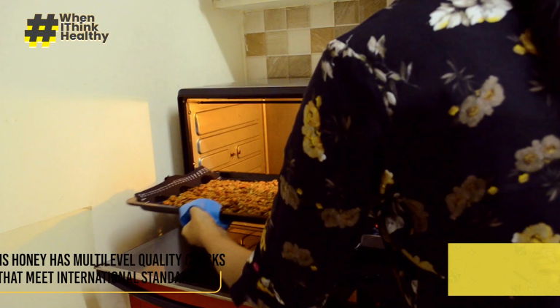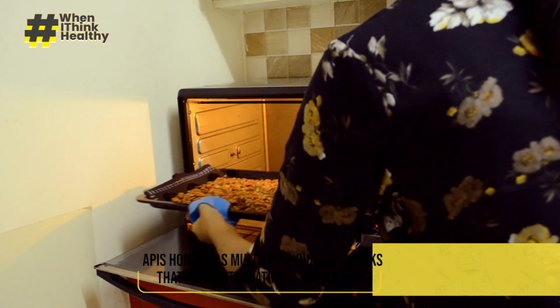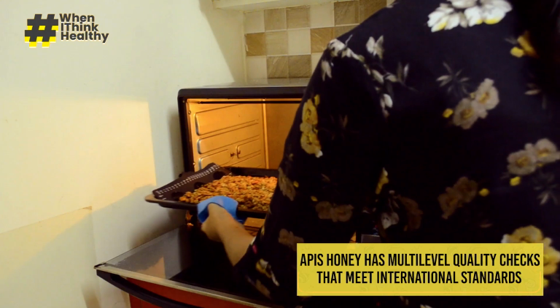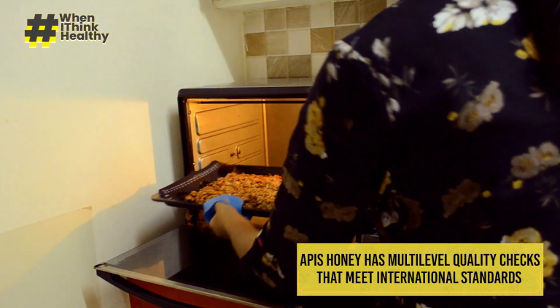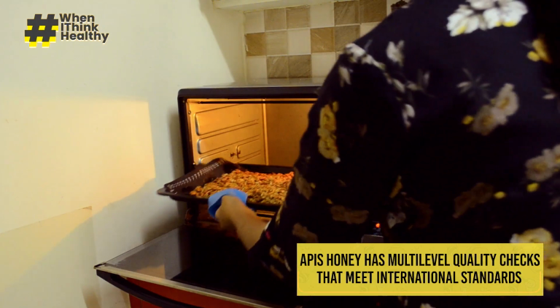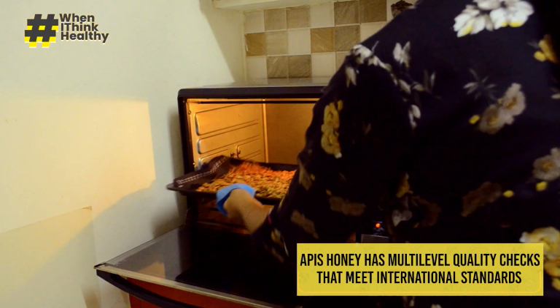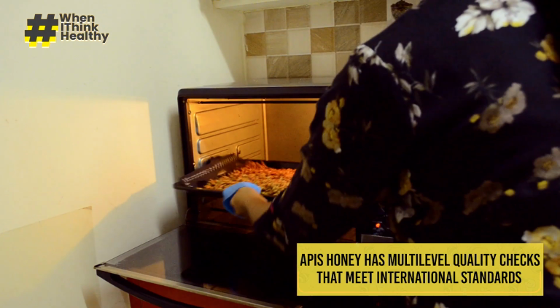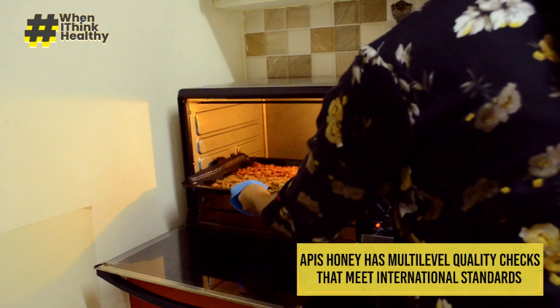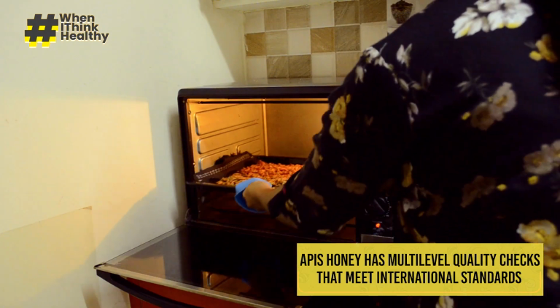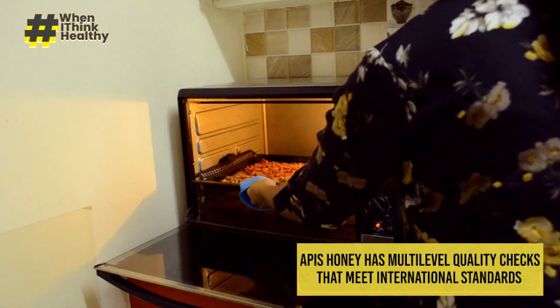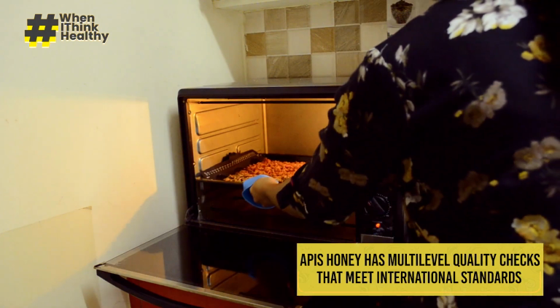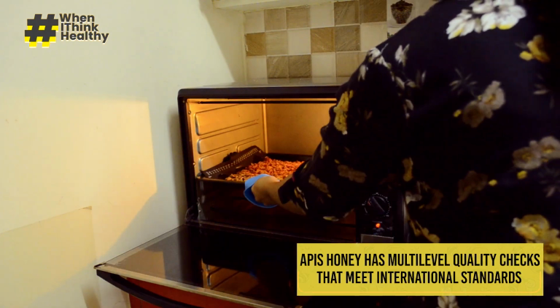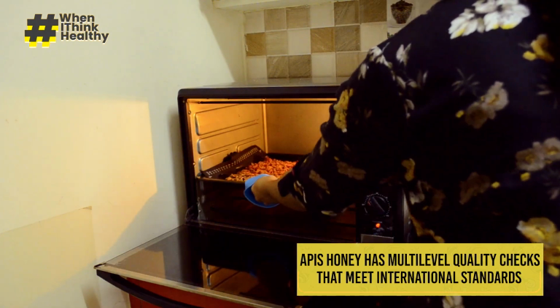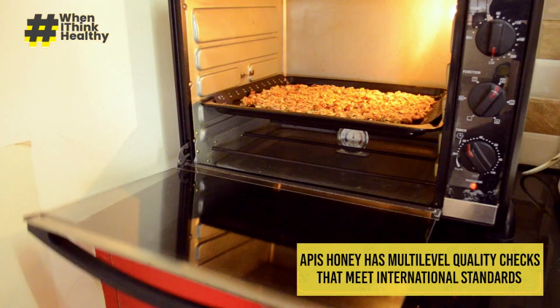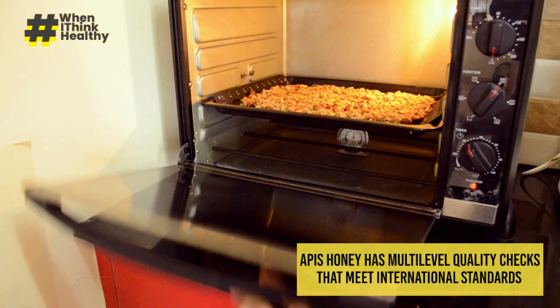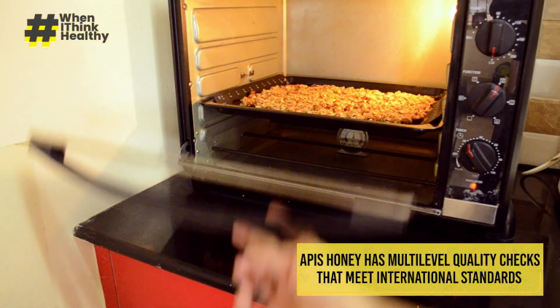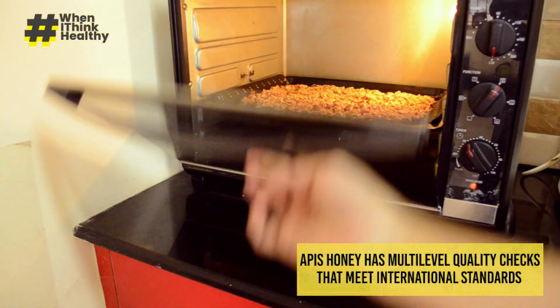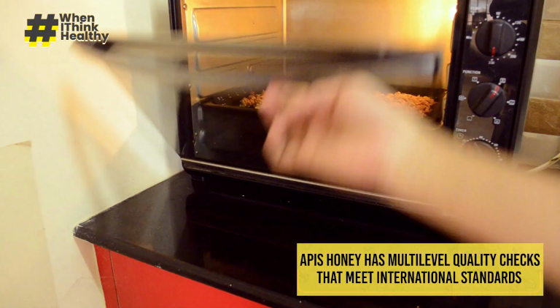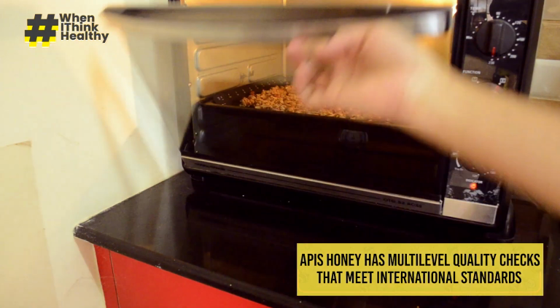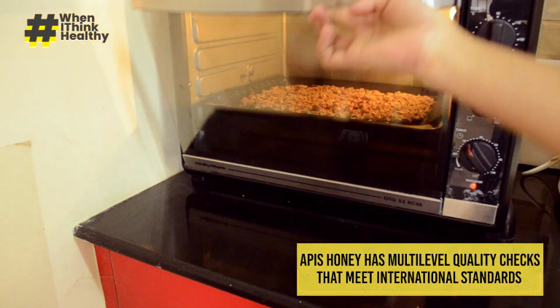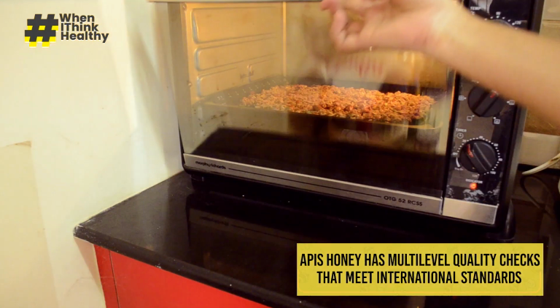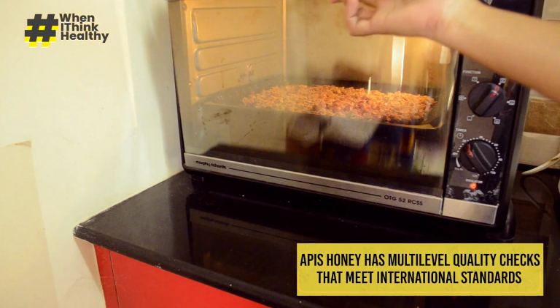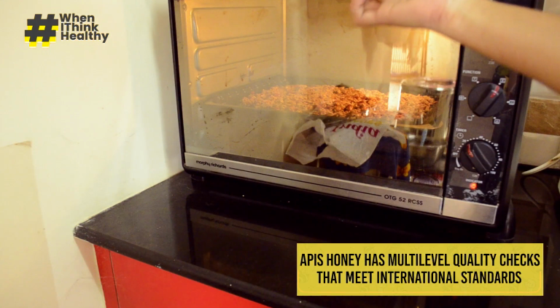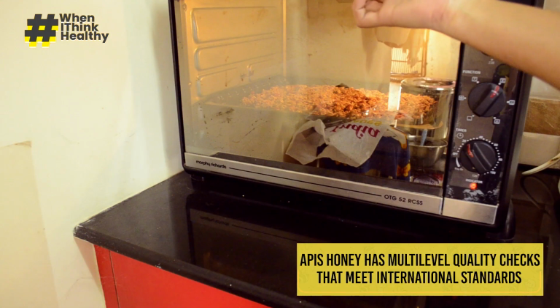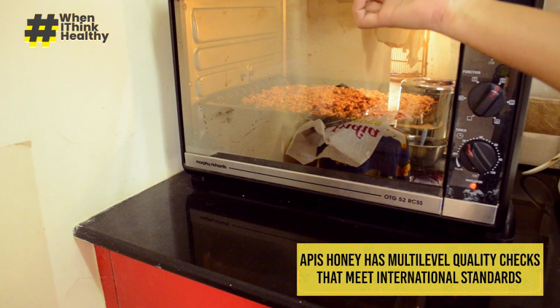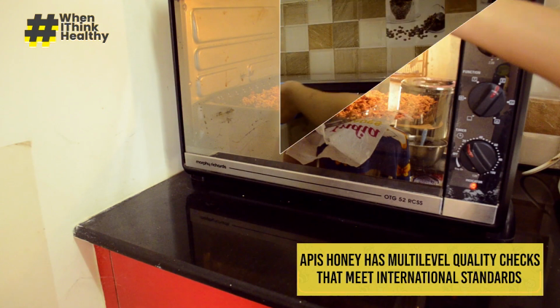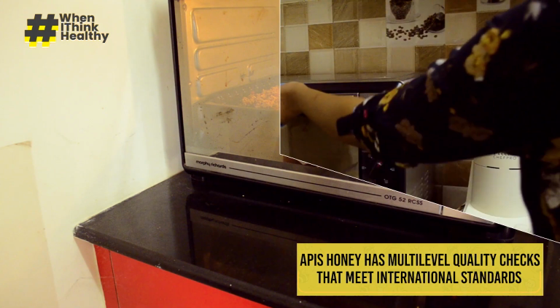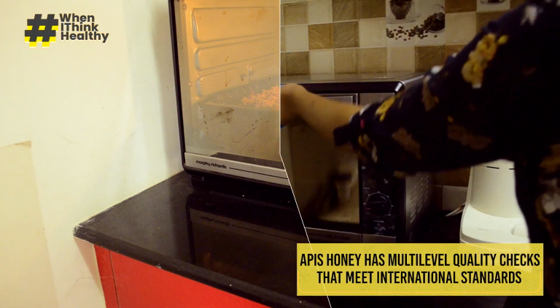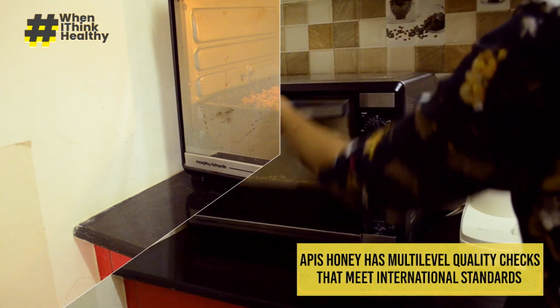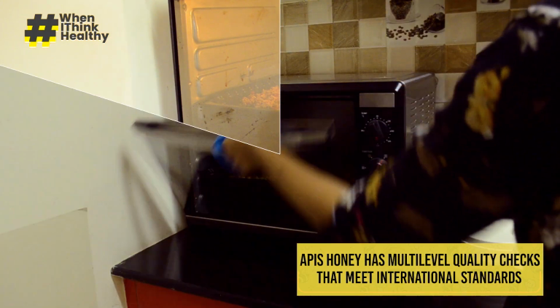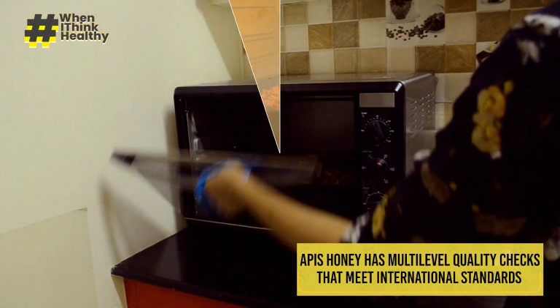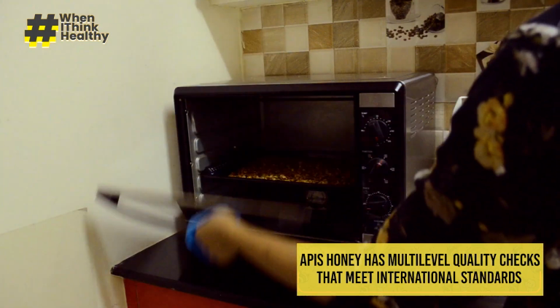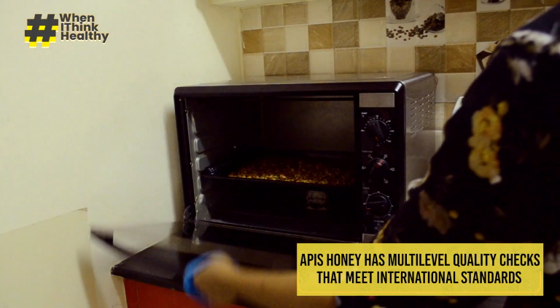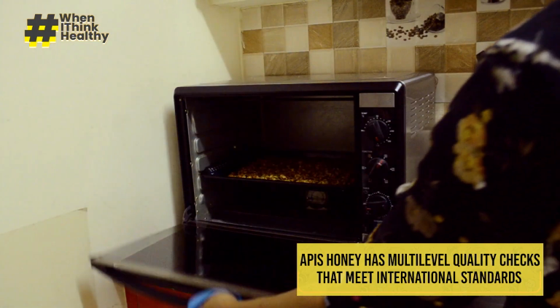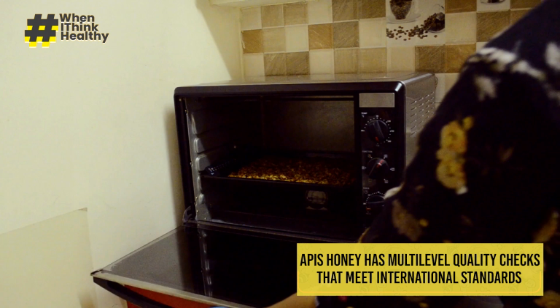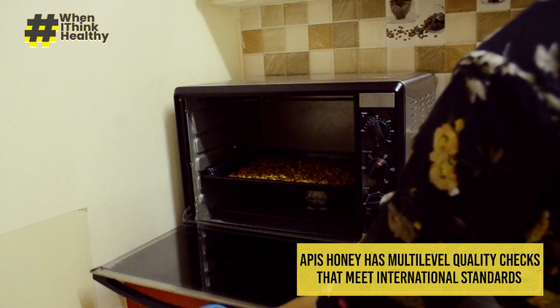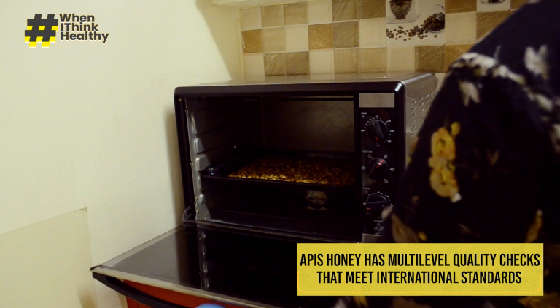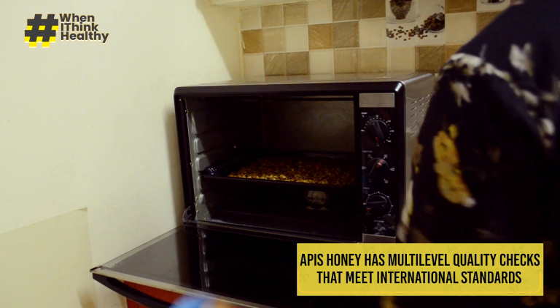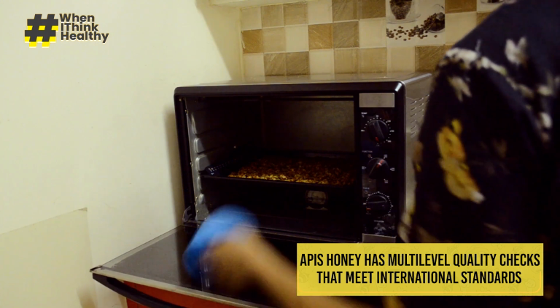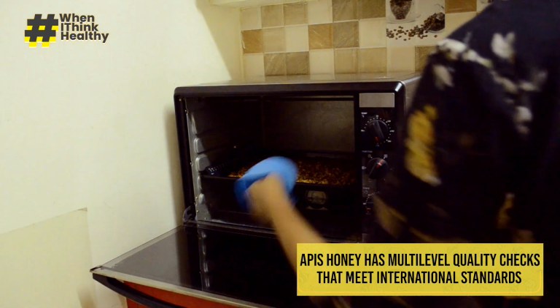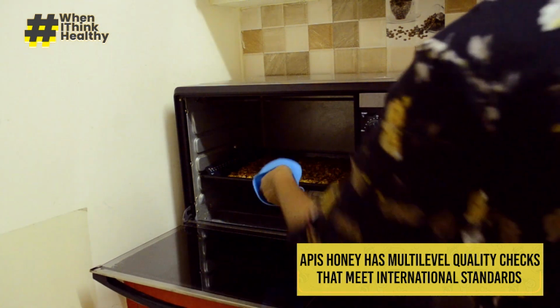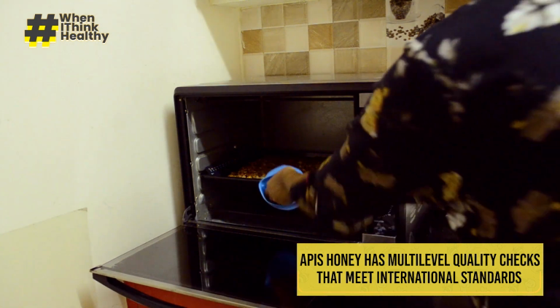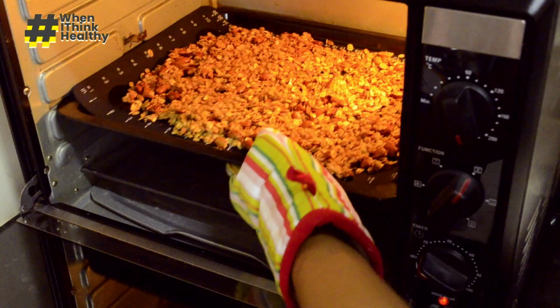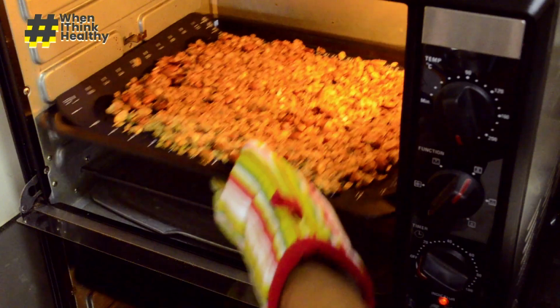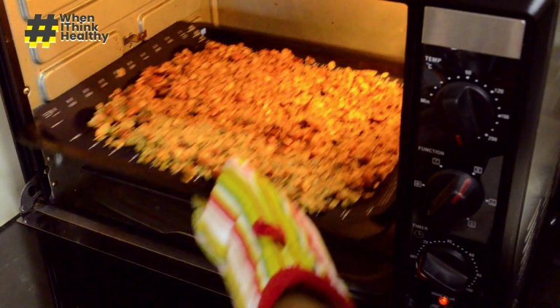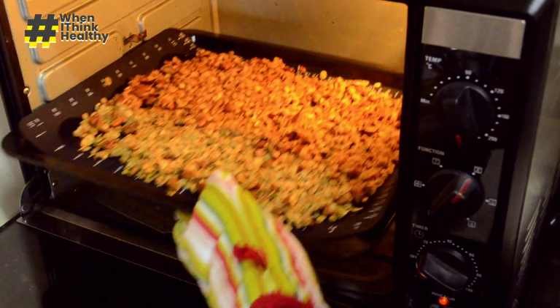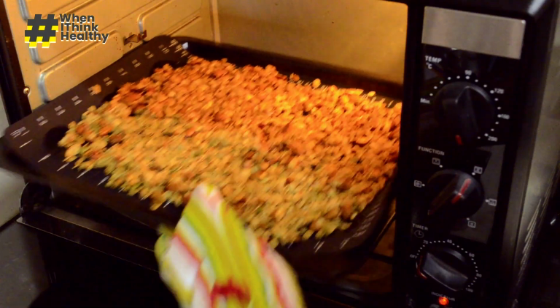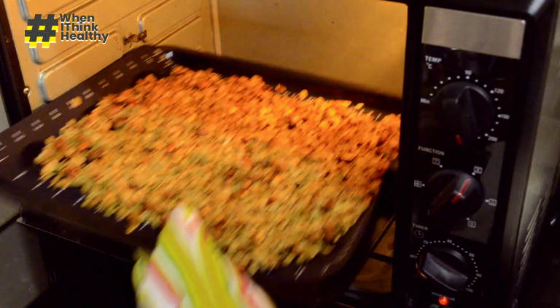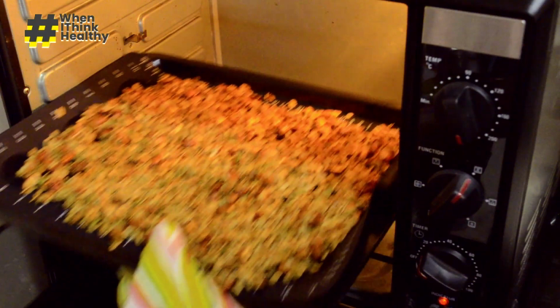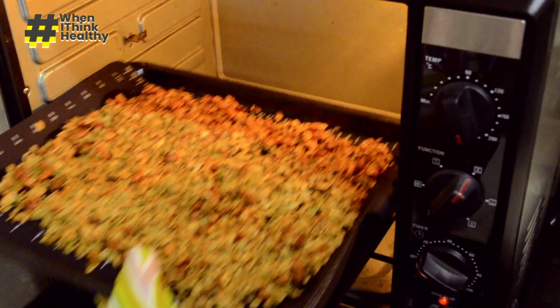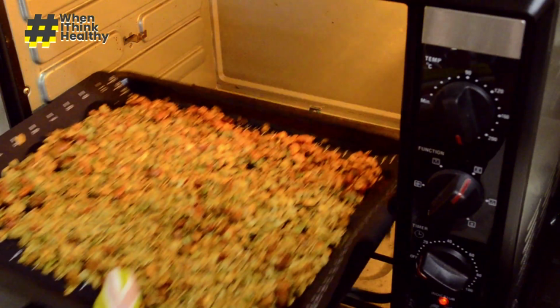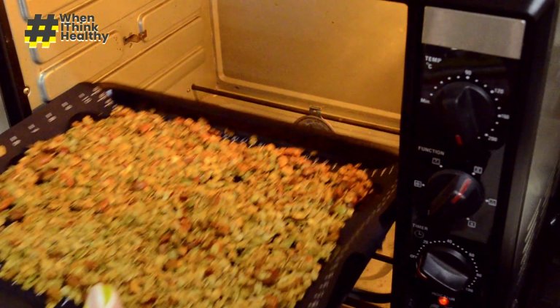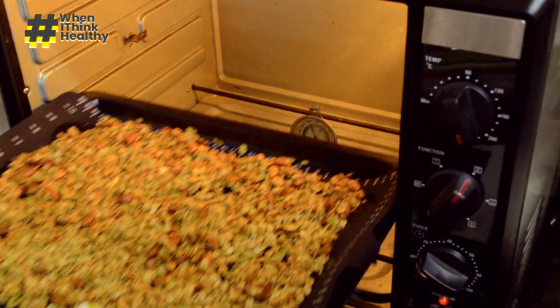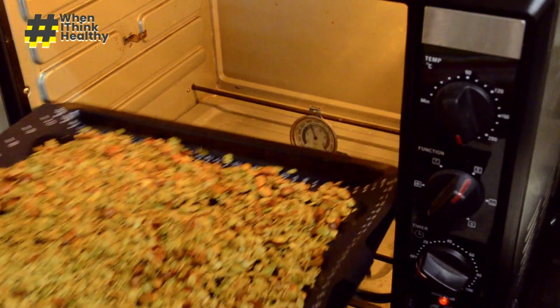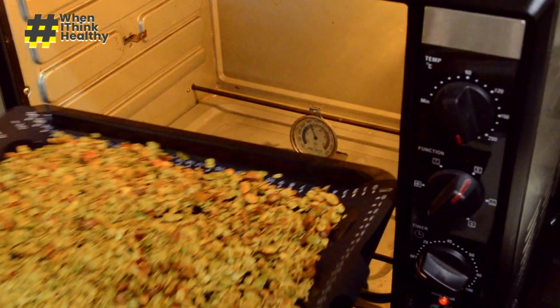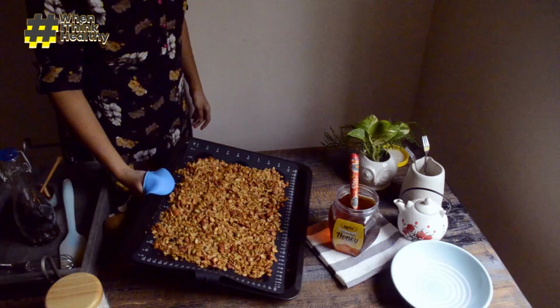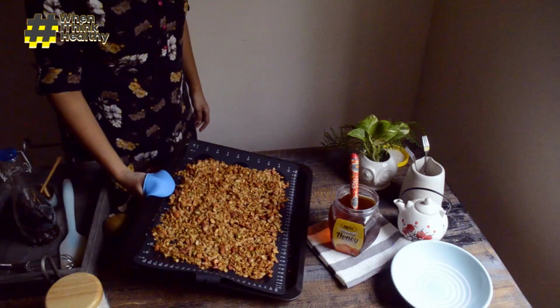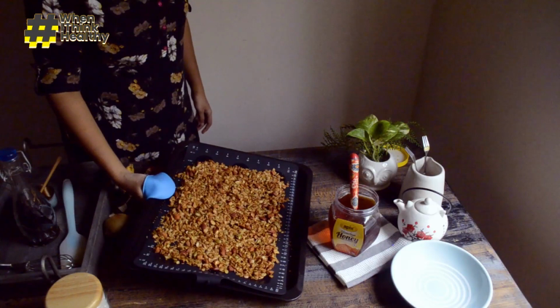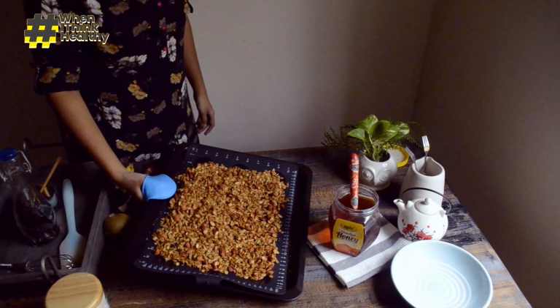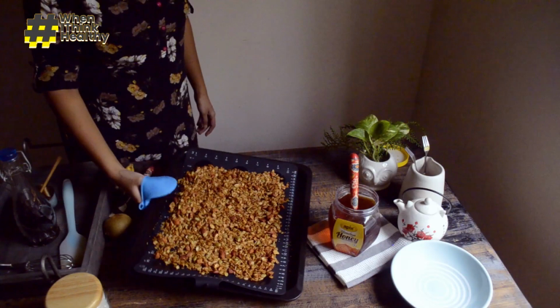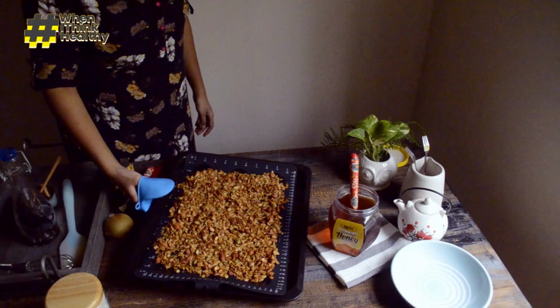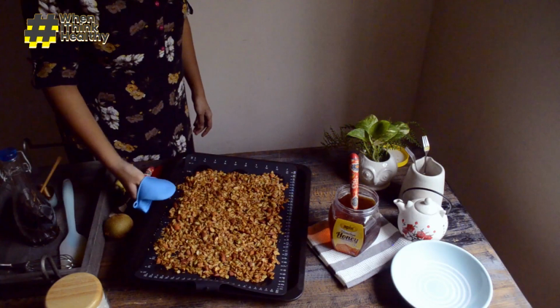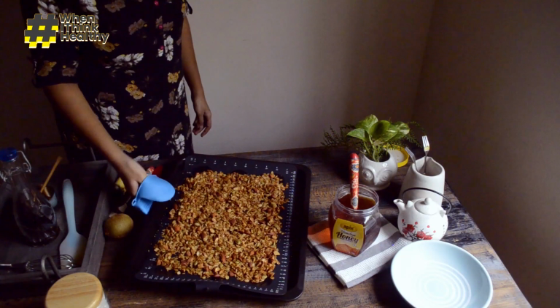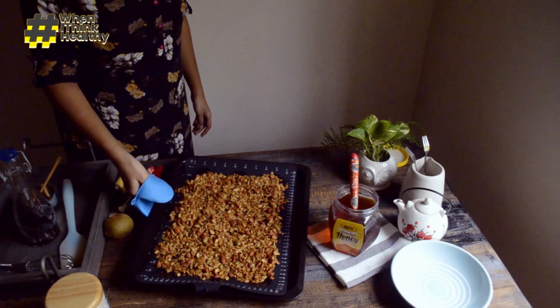Apis Himalaya honey goes through multi-level quality checks, meeting international standards, and that's why I use it in my dietary routine.